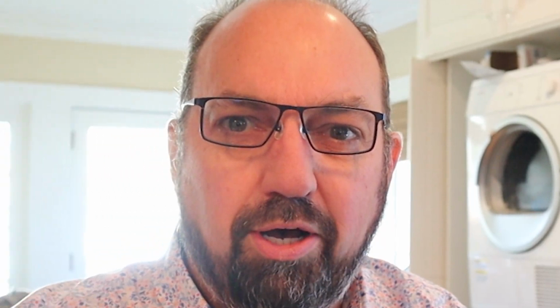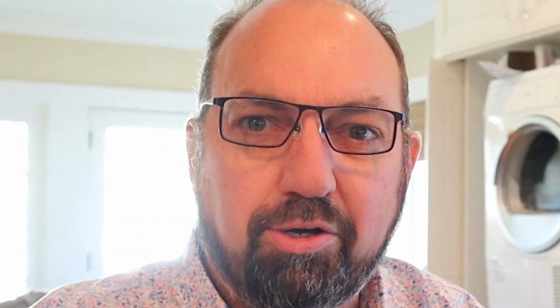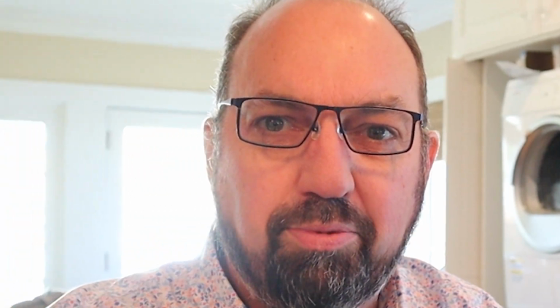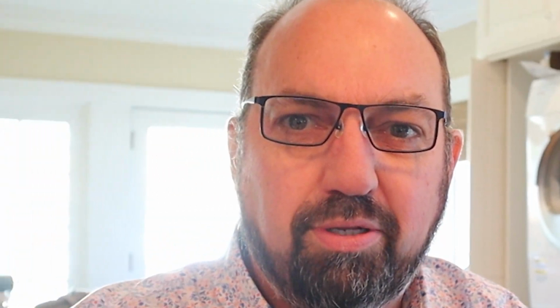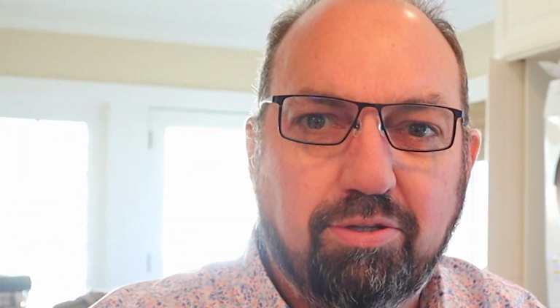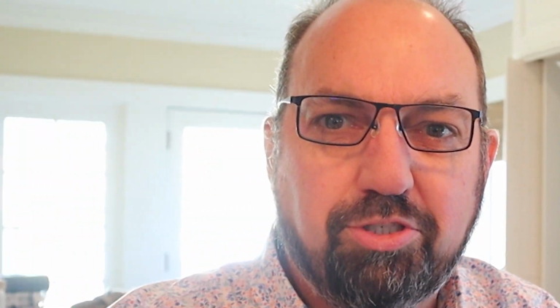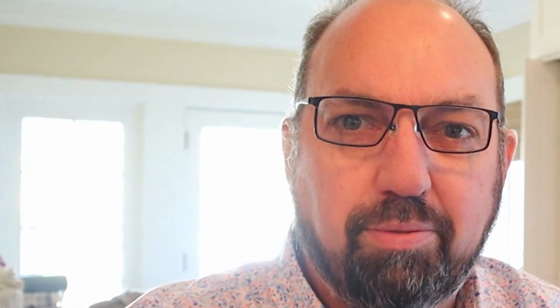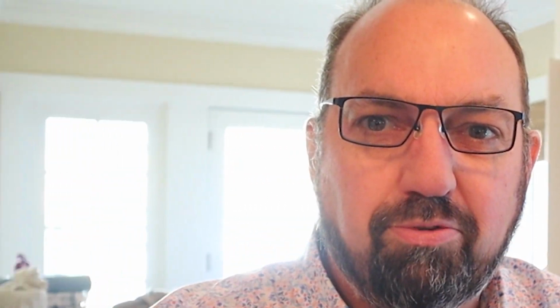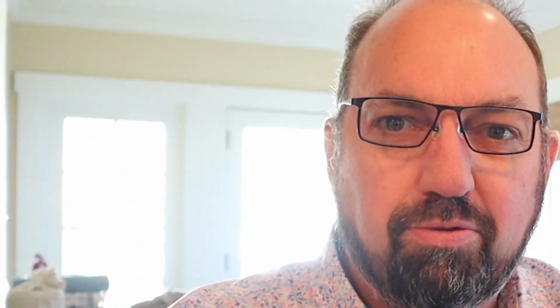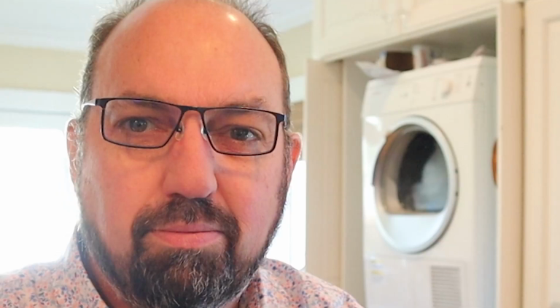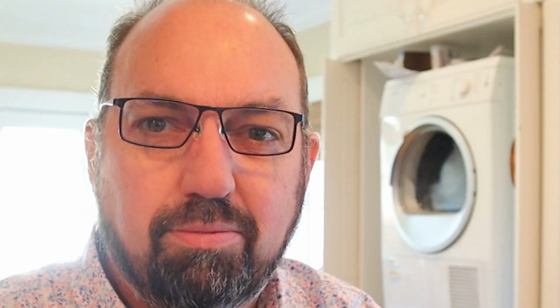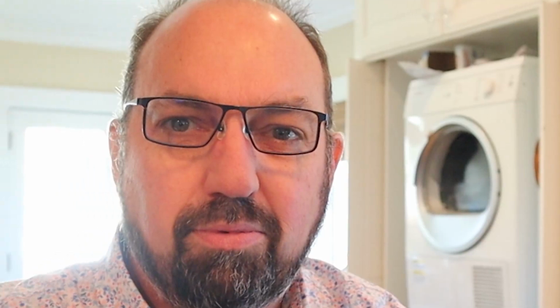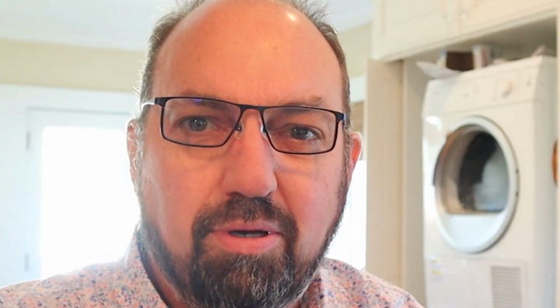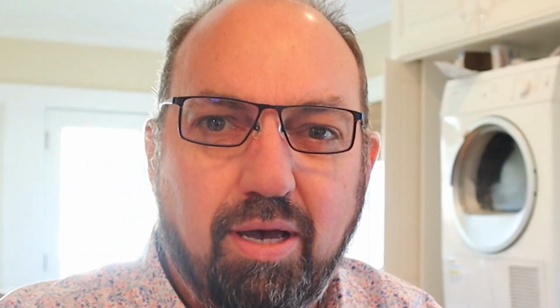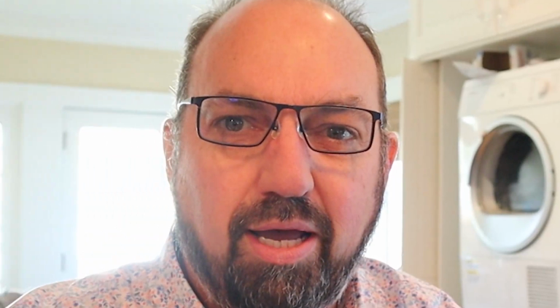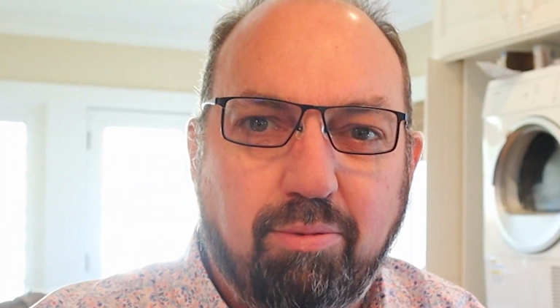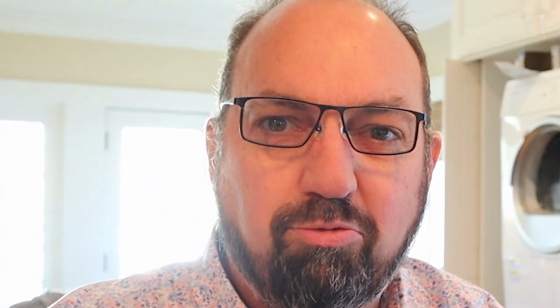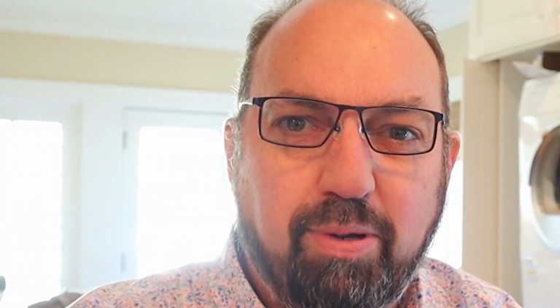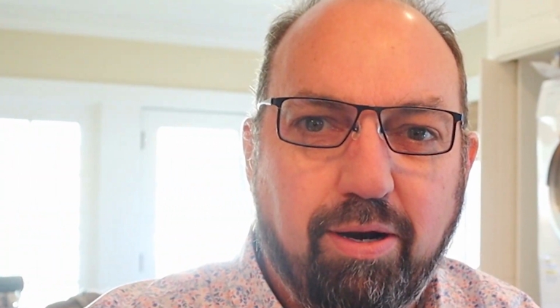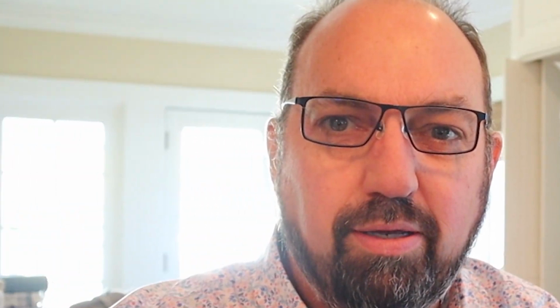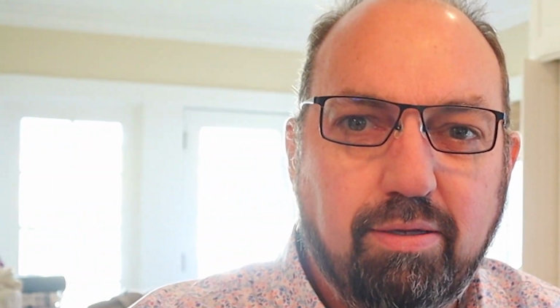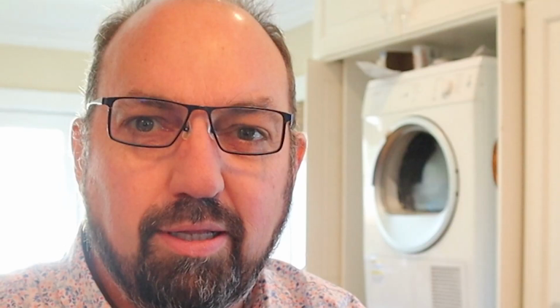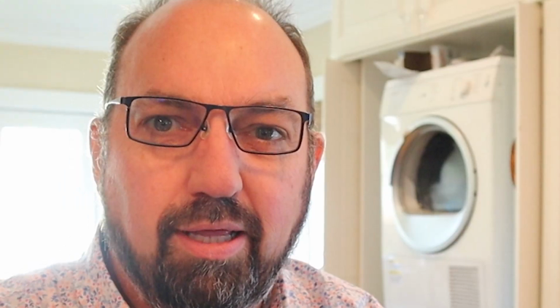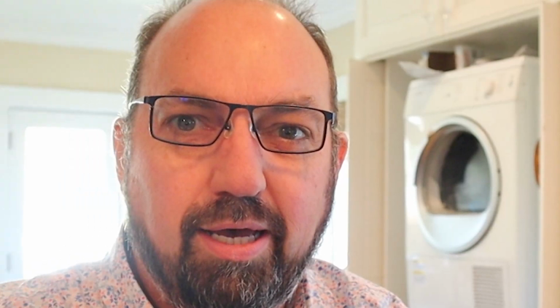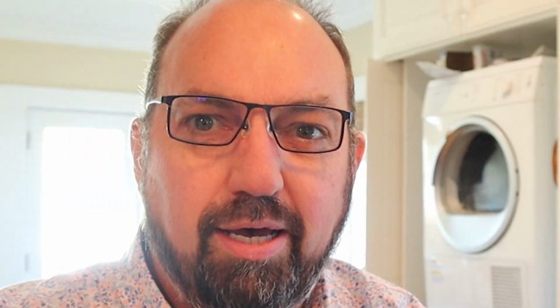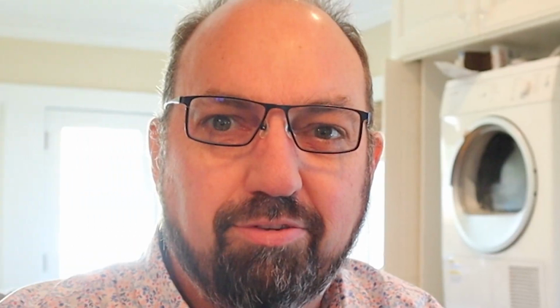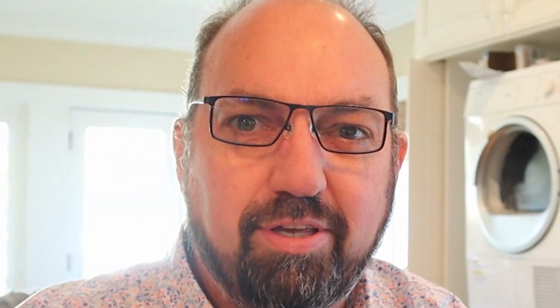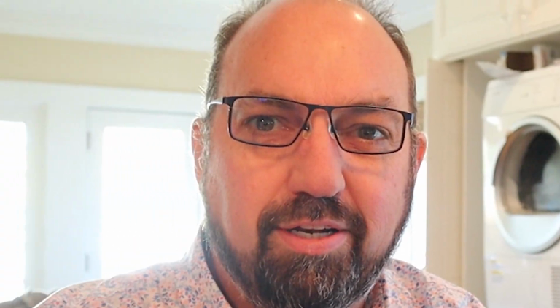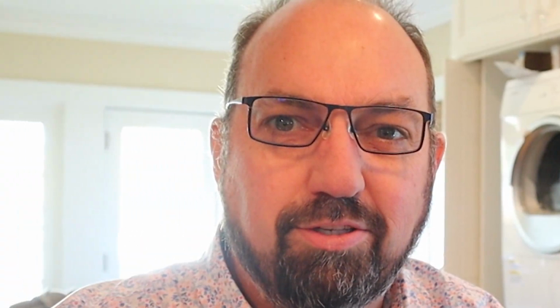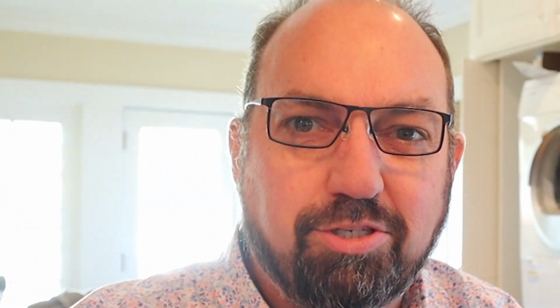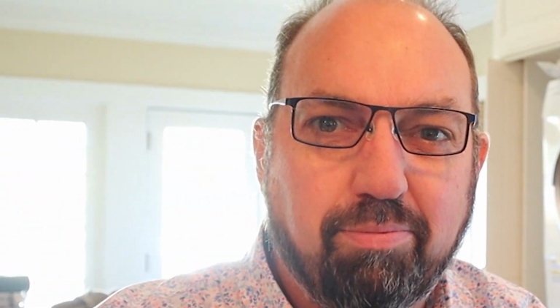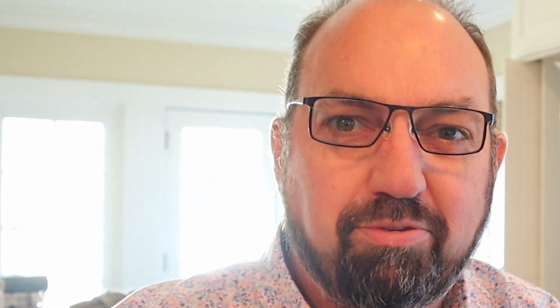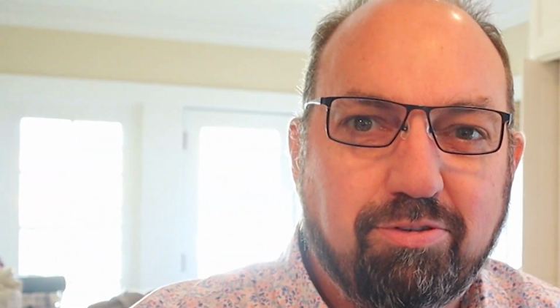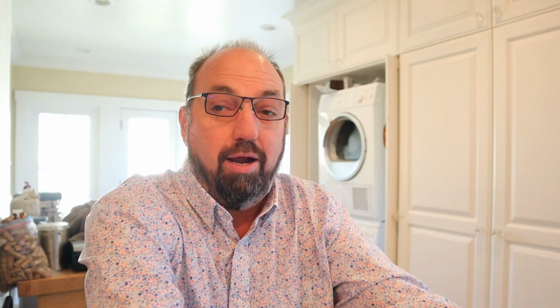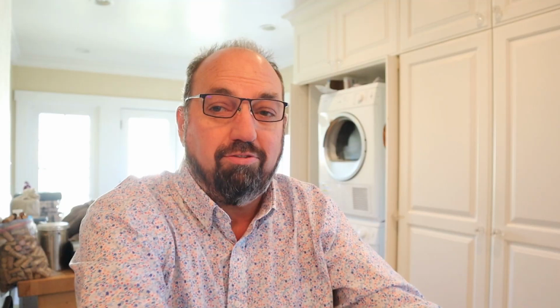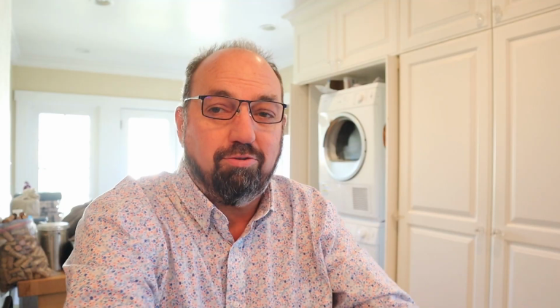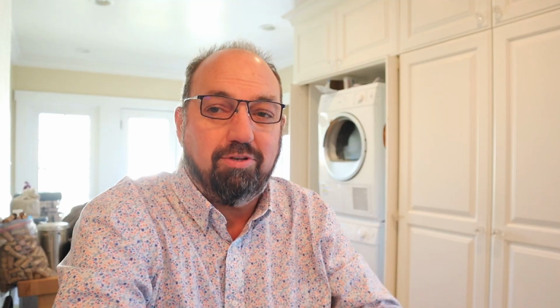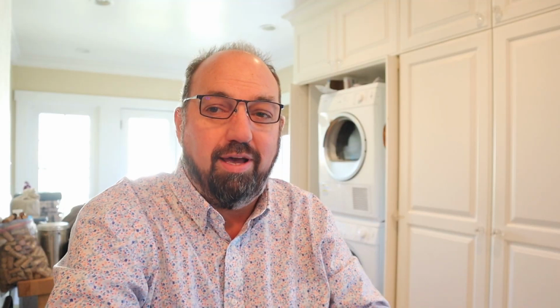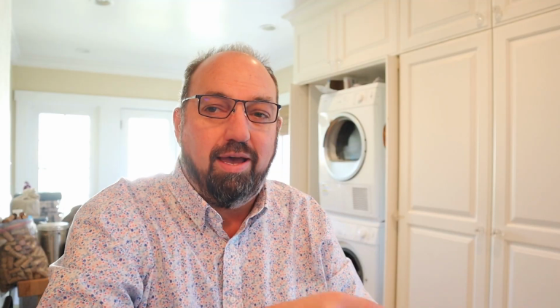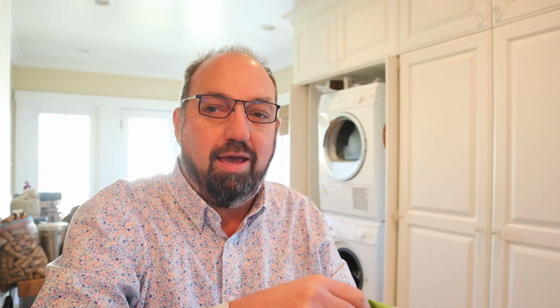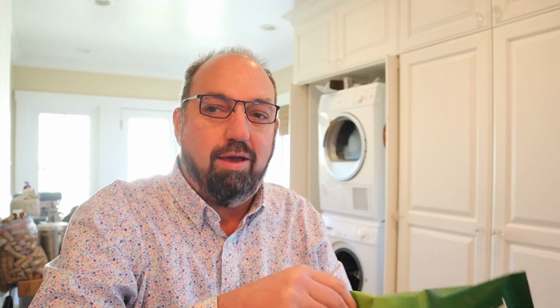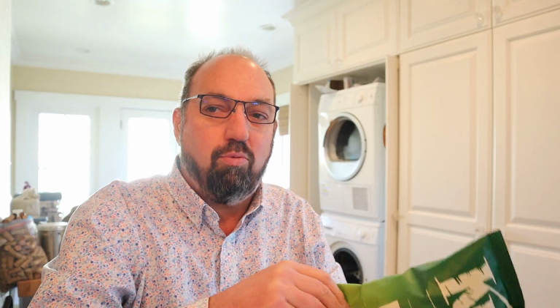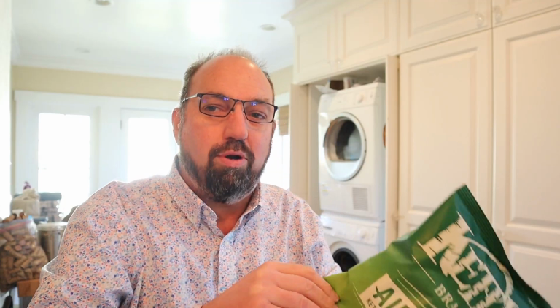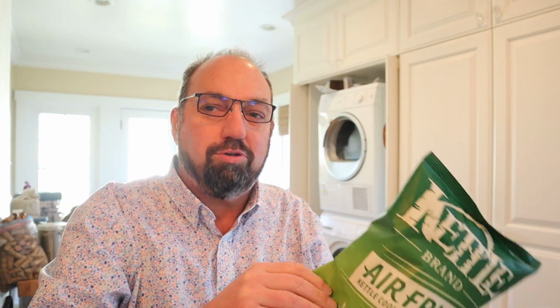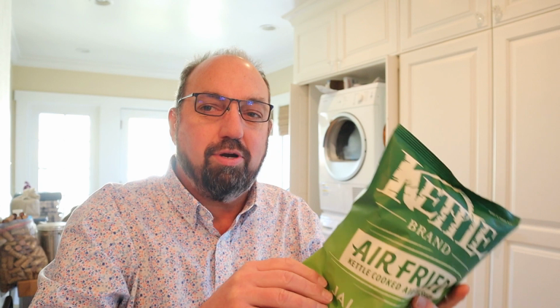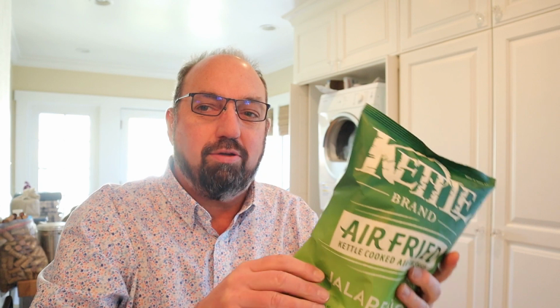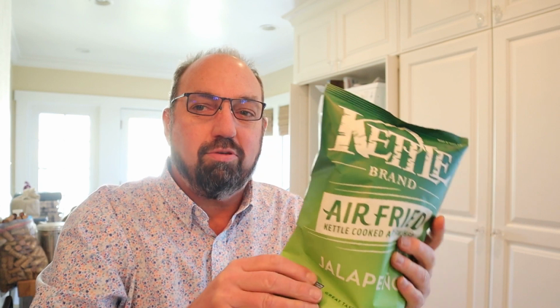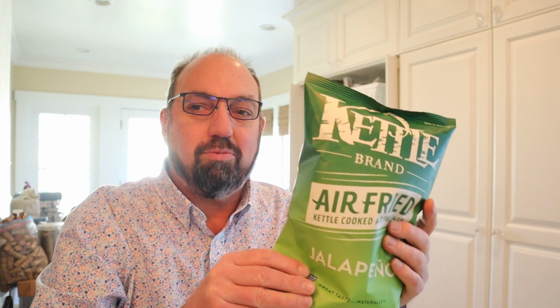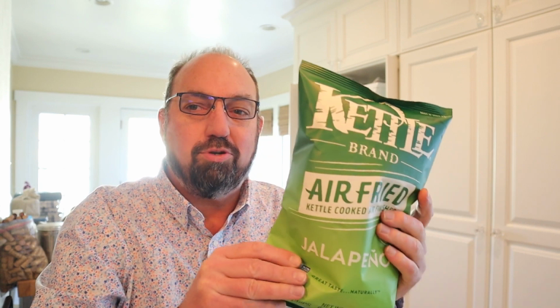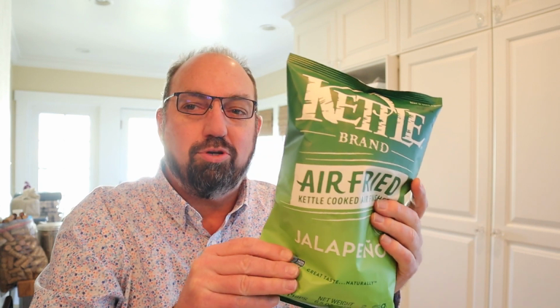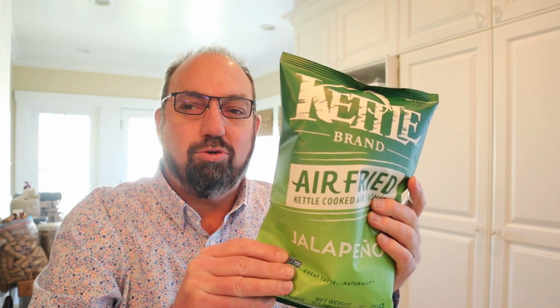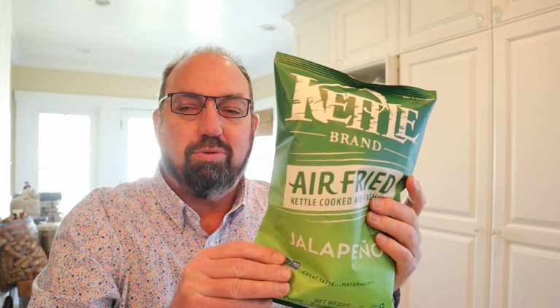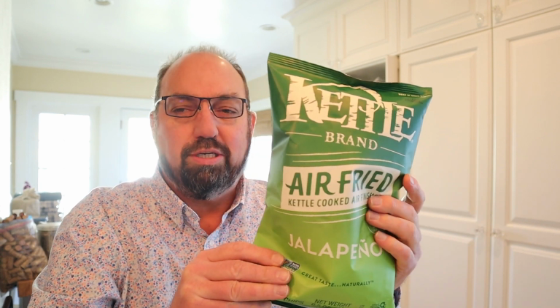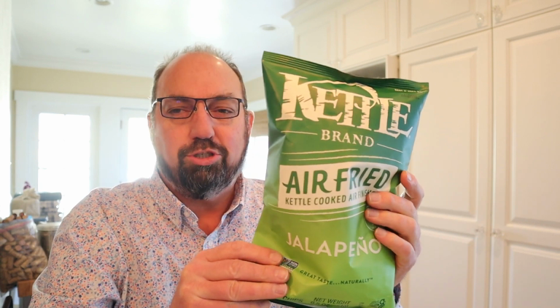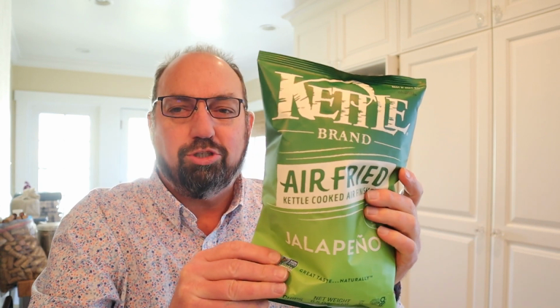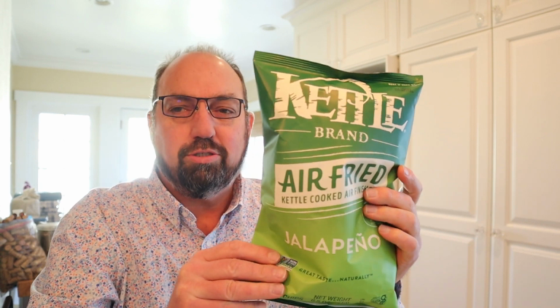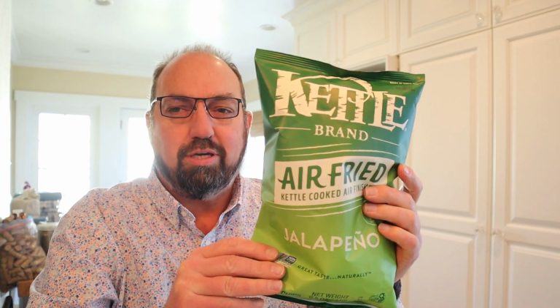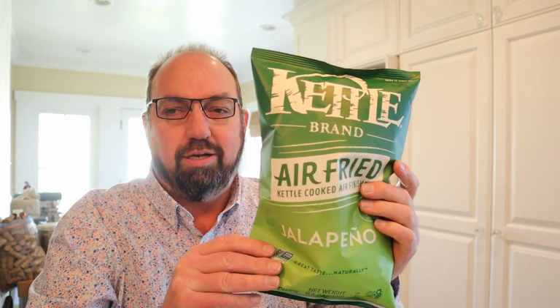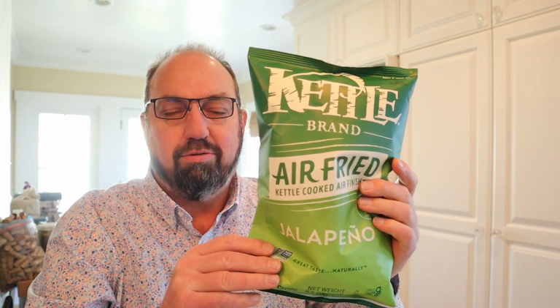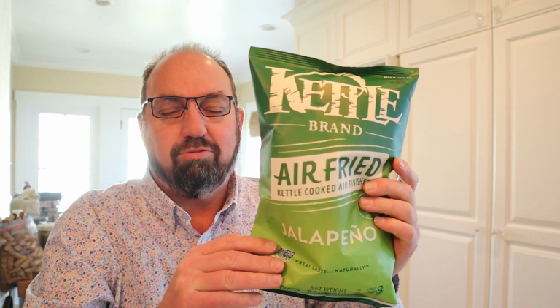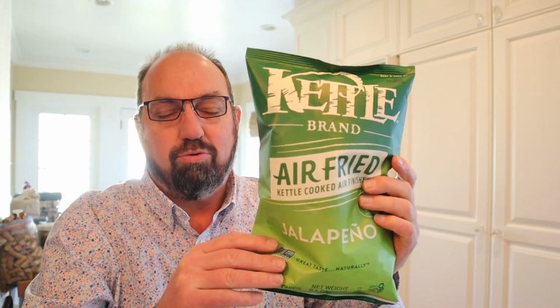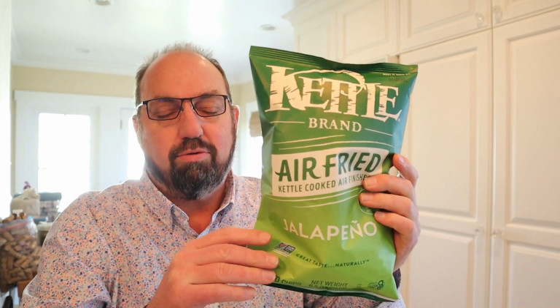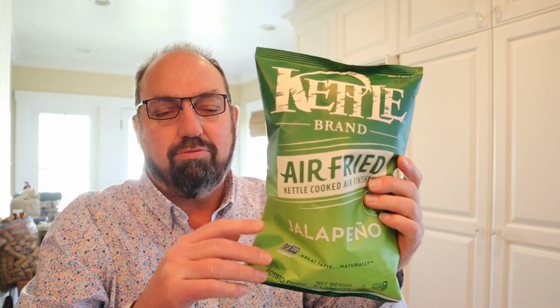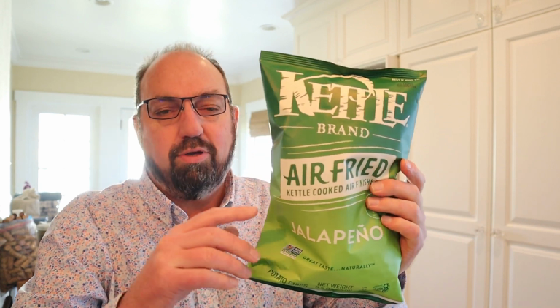Welcome to In The Chips. My name is Barry. Let's get in the chips. Alright, so today we are trying something new-ish, kind of, sort of.